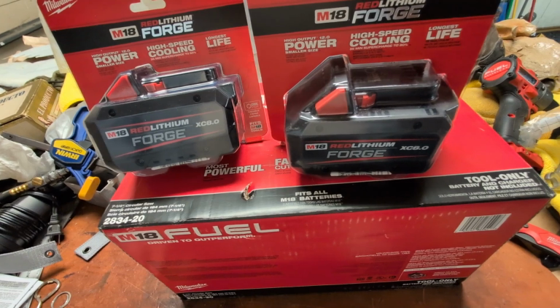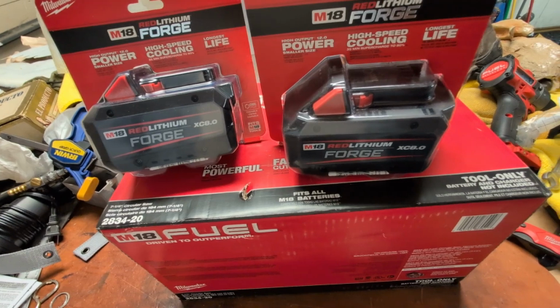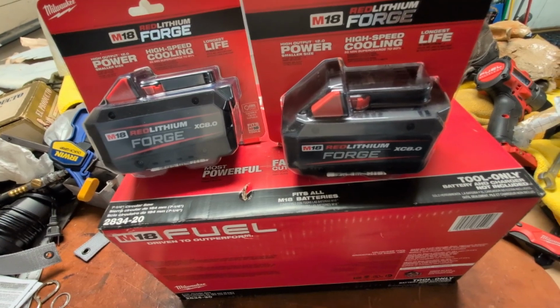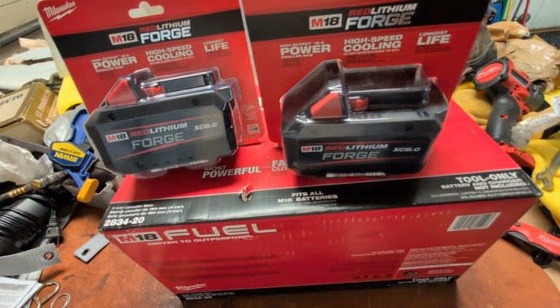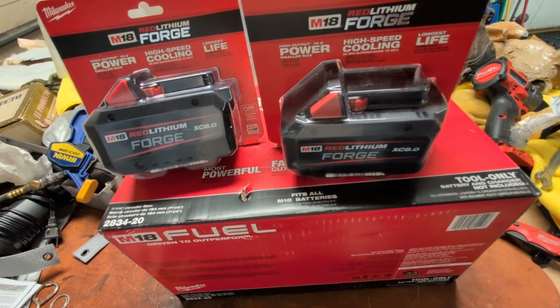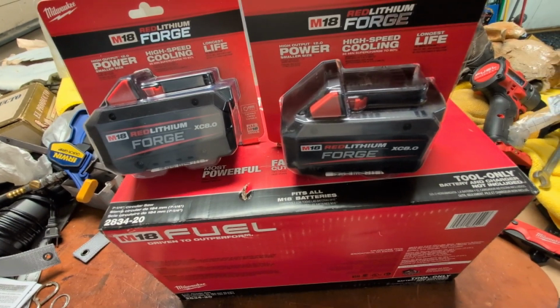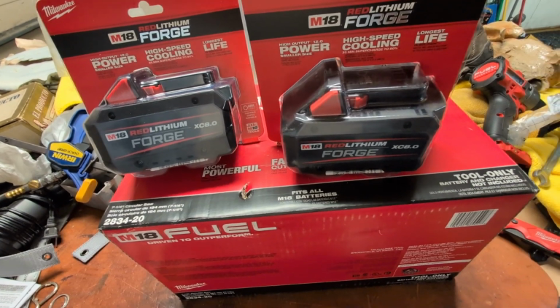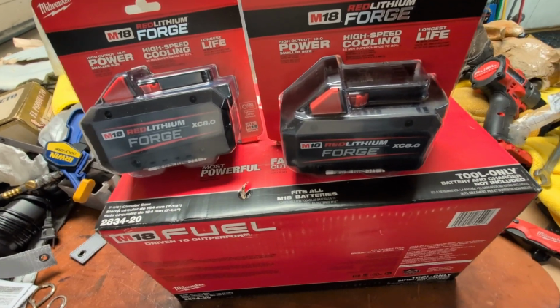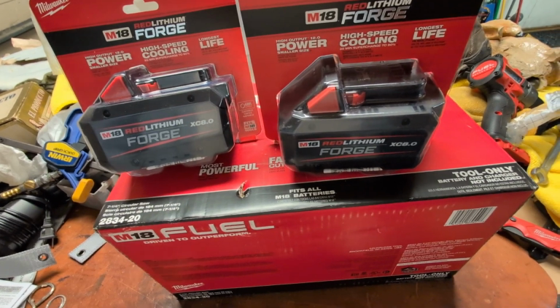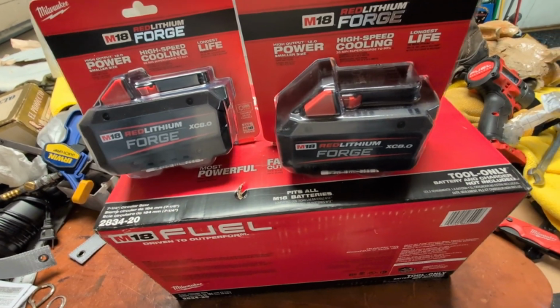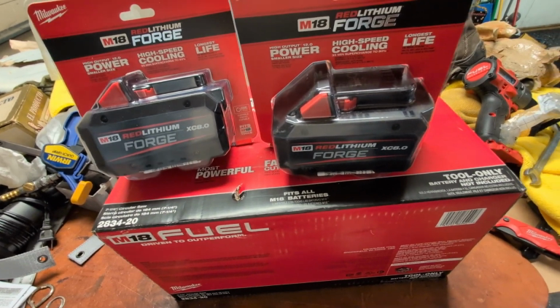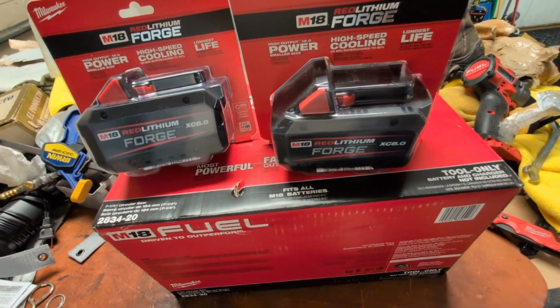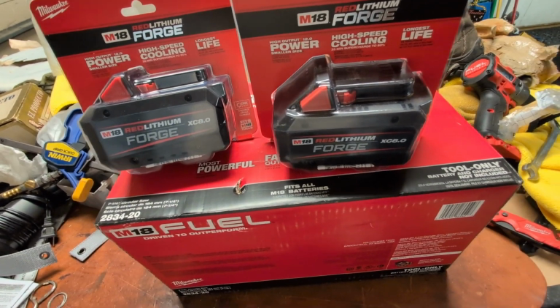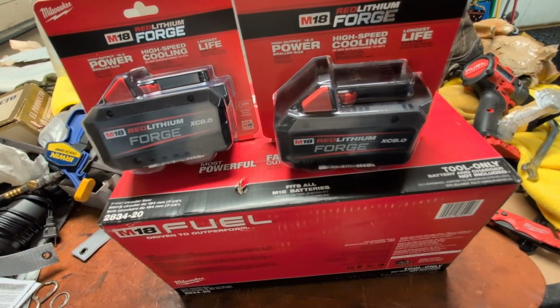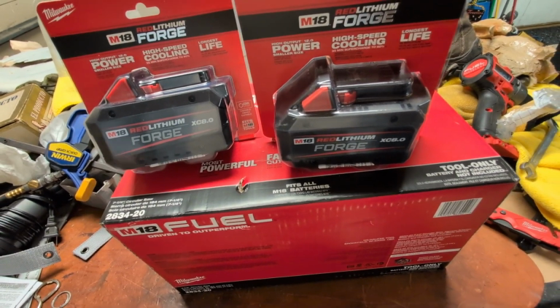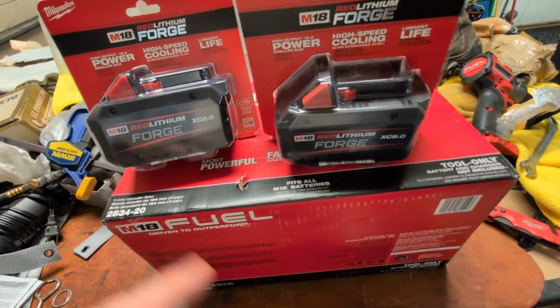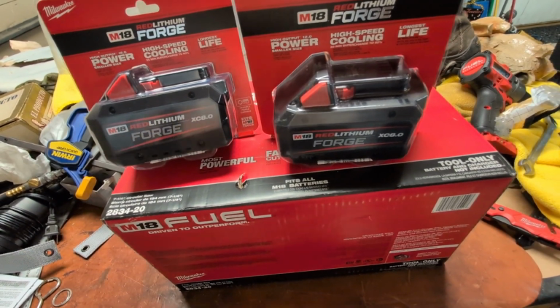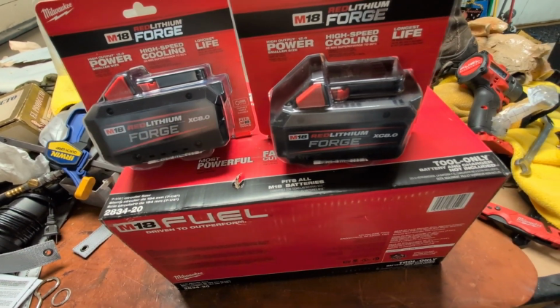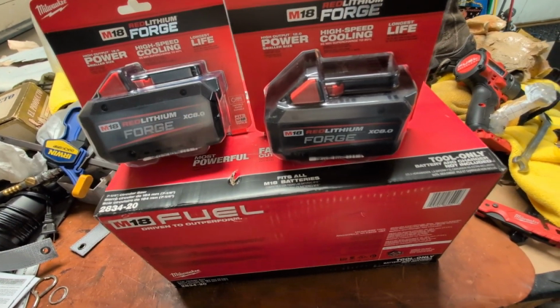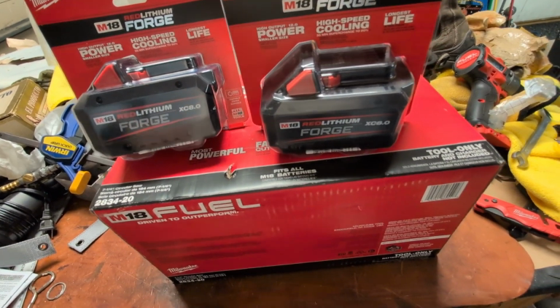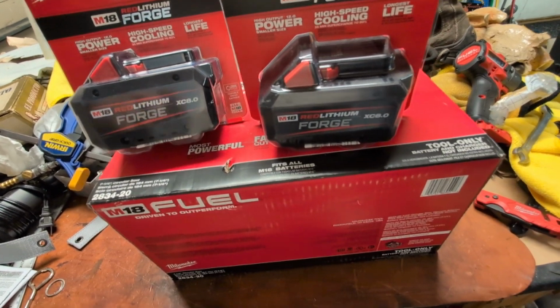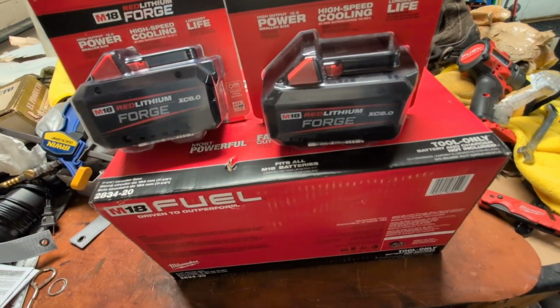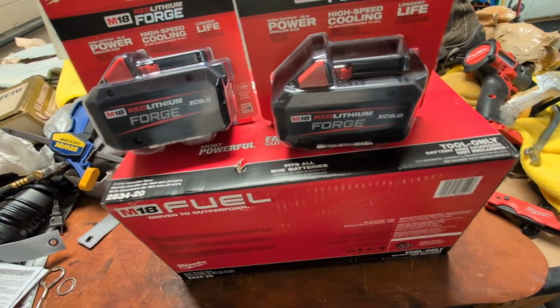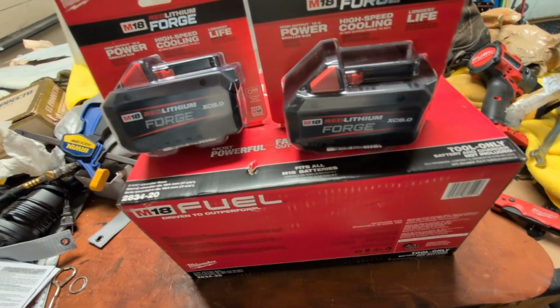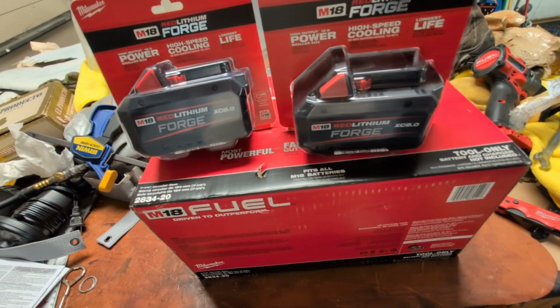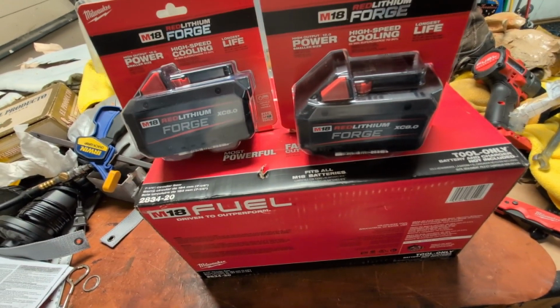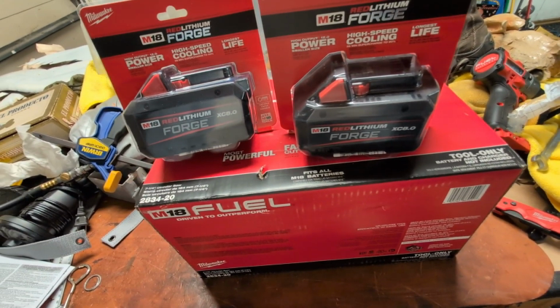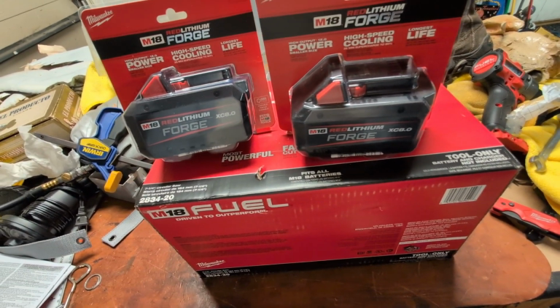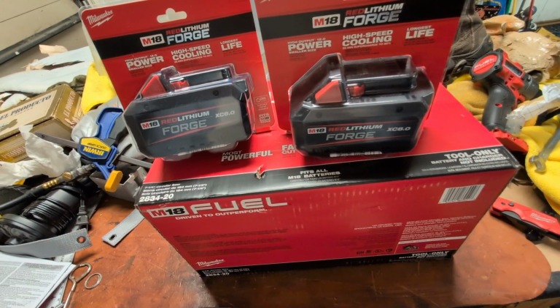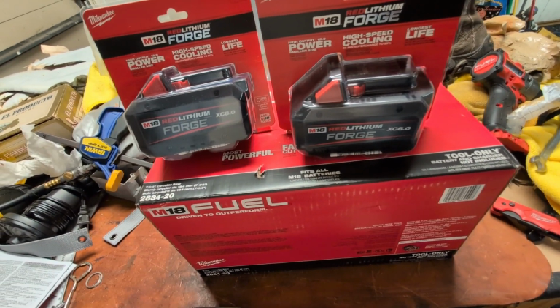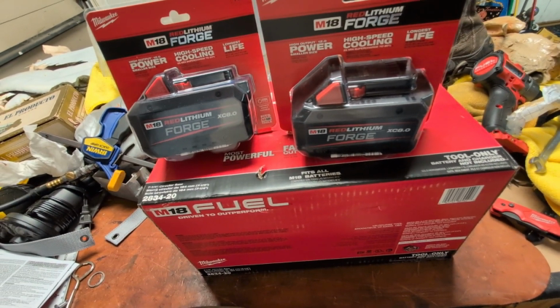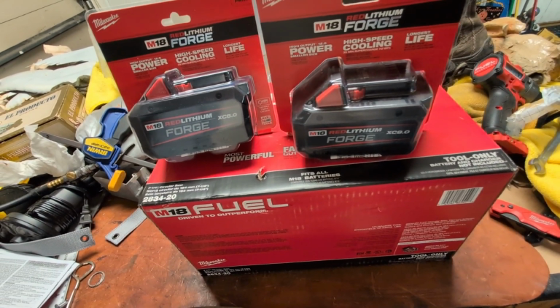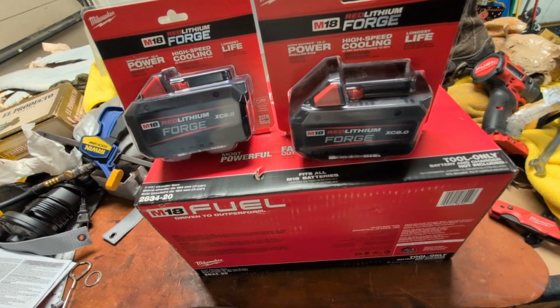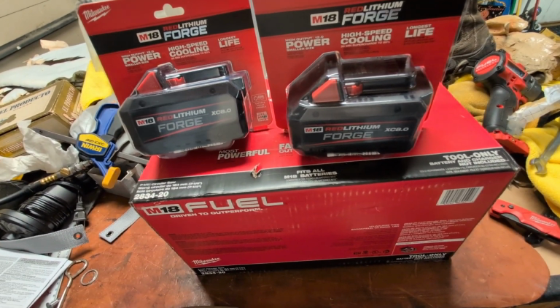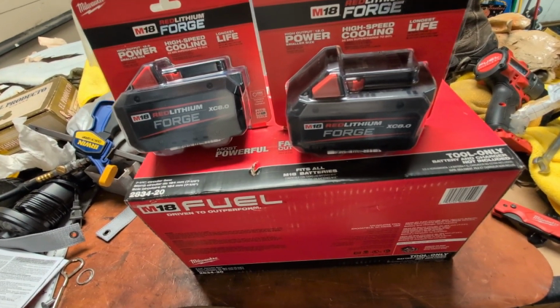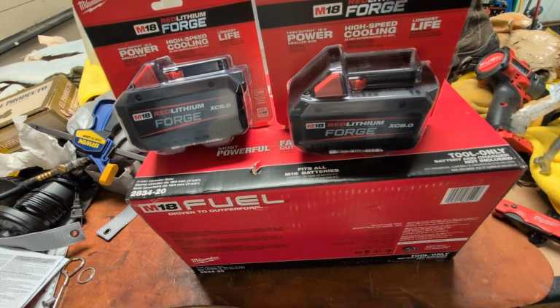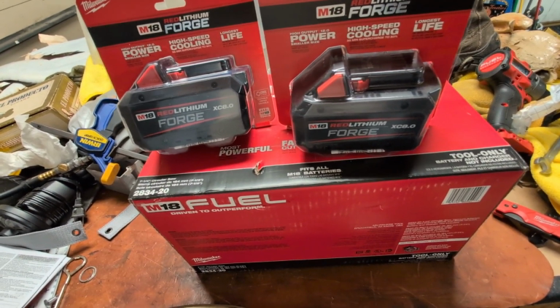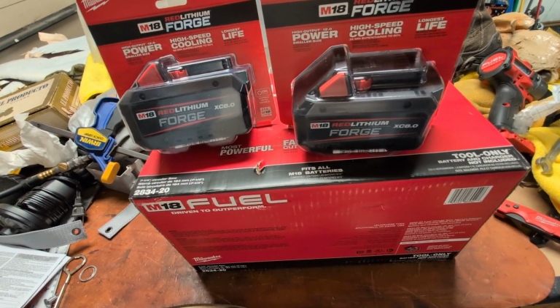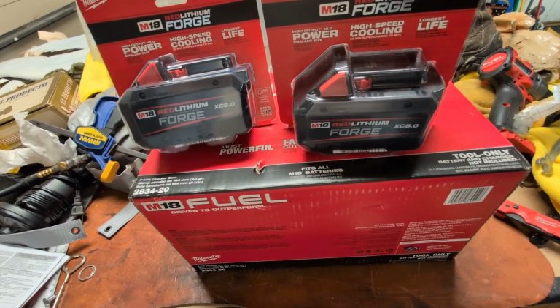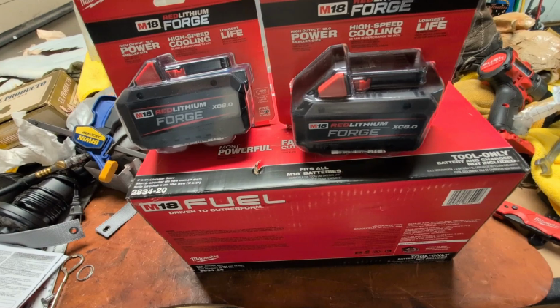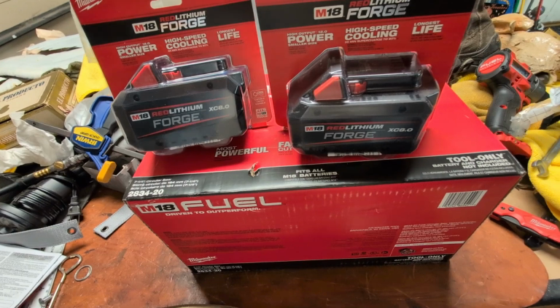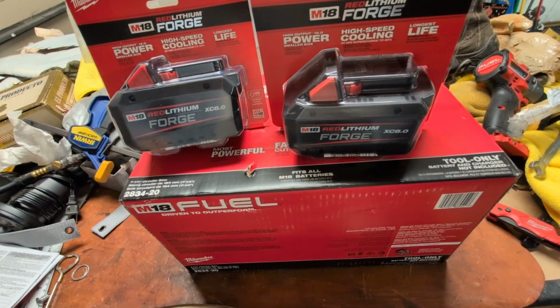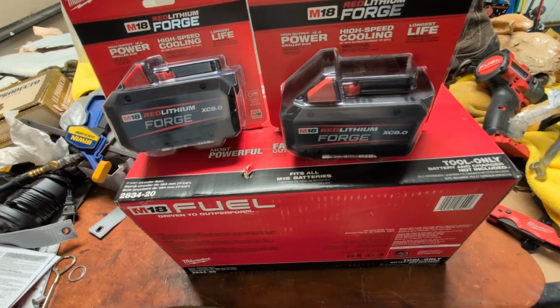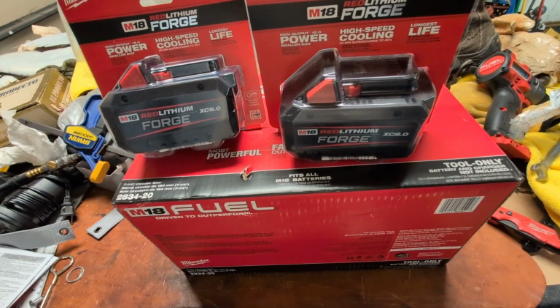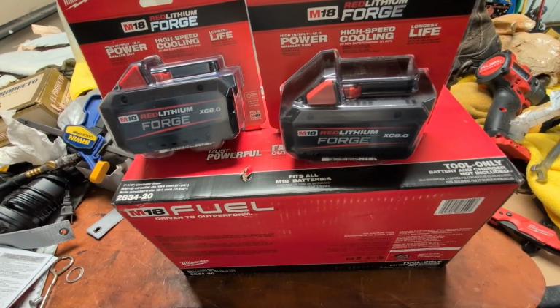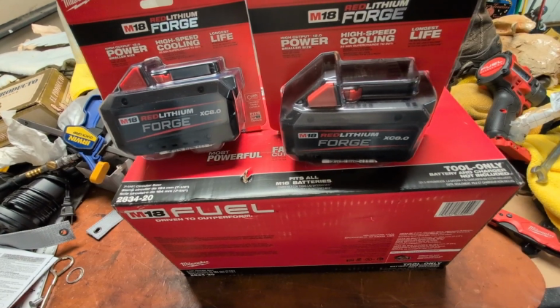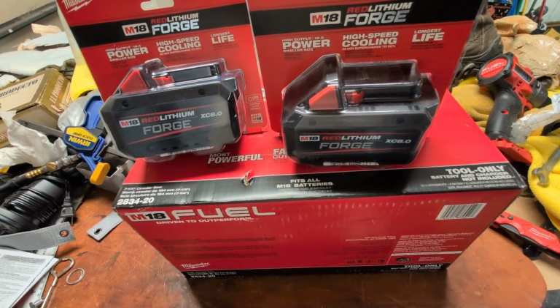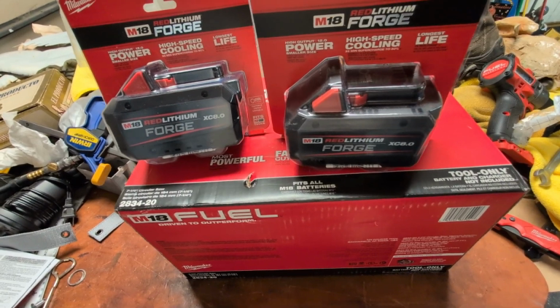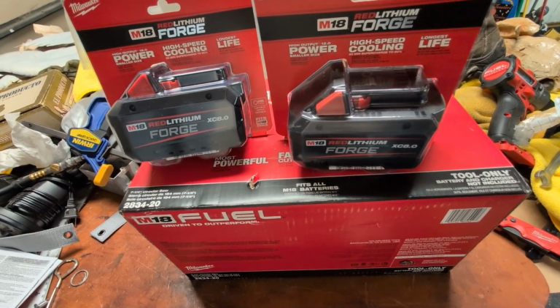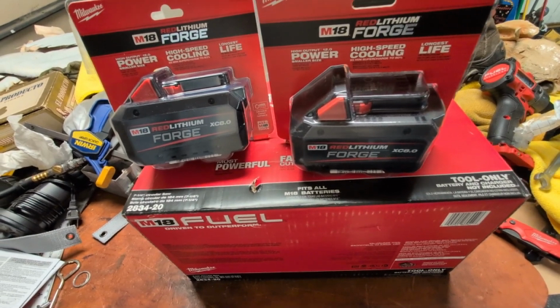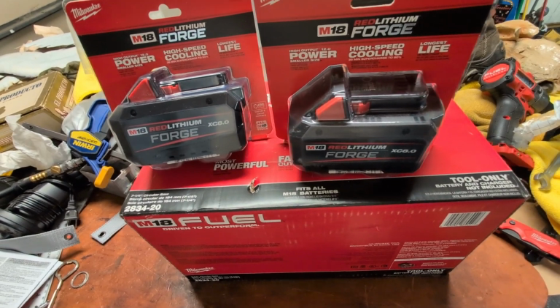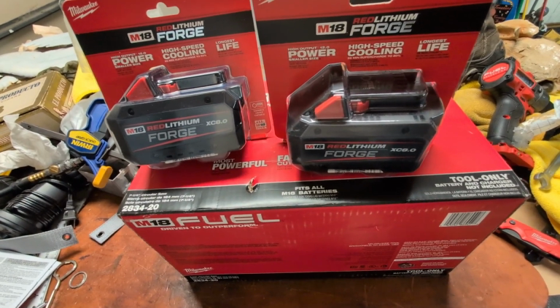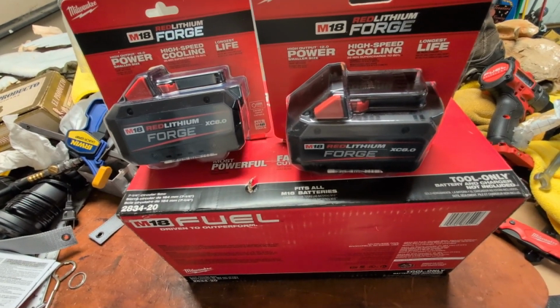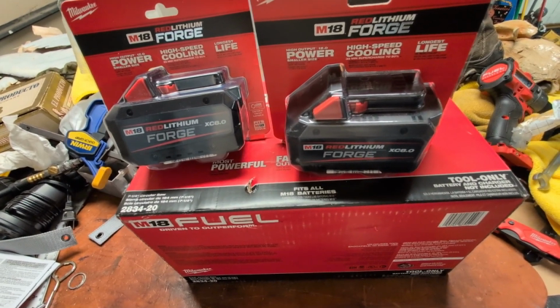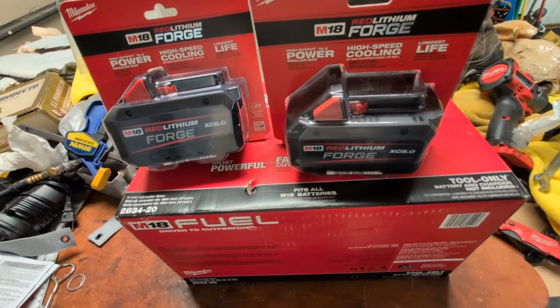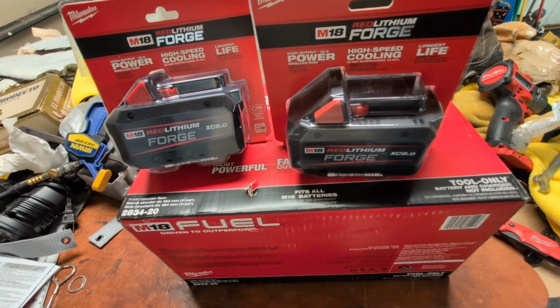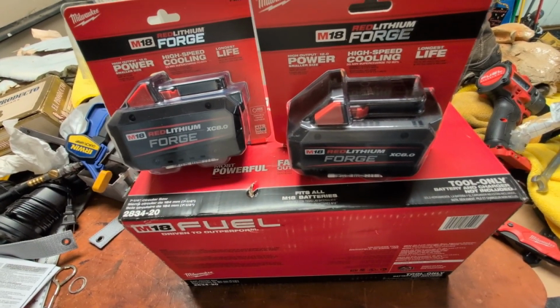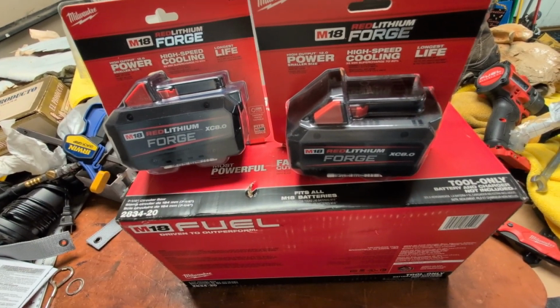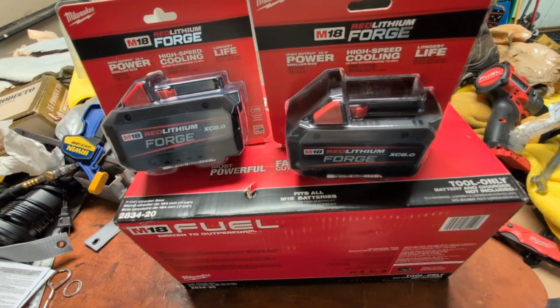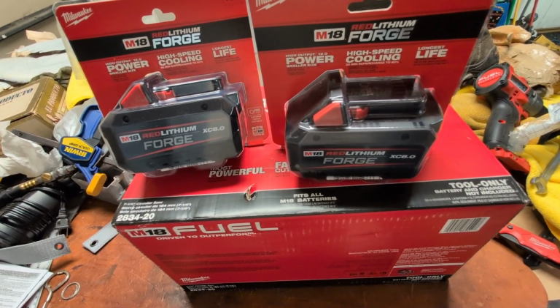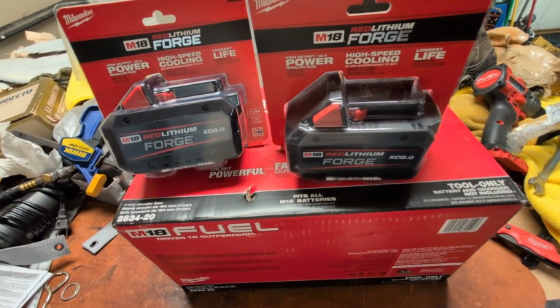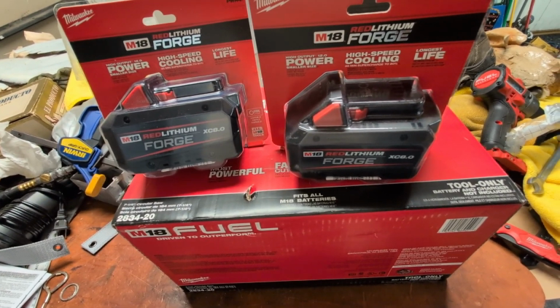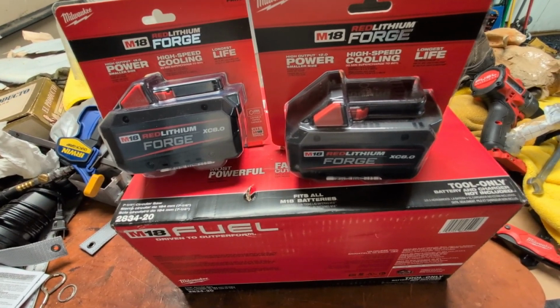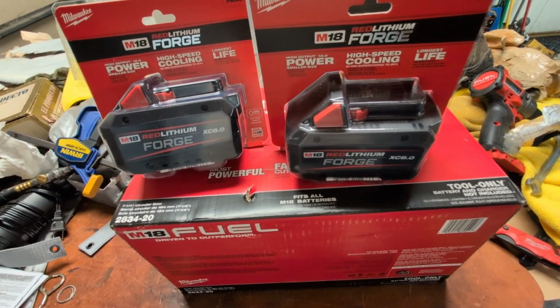So that's the quickie. I'll unbox these and show them to you at some point. But for the meantime, stay messy and go get those deals.